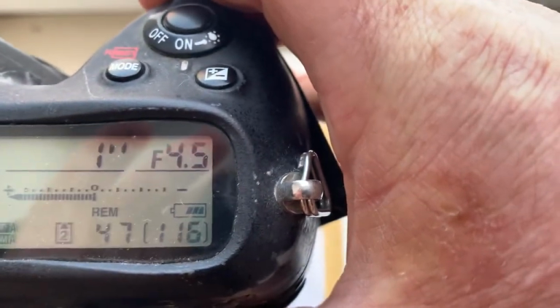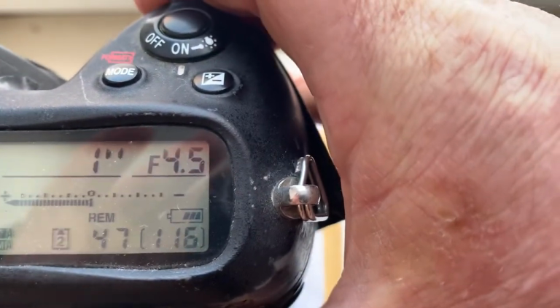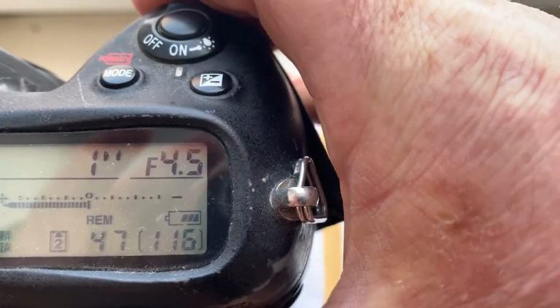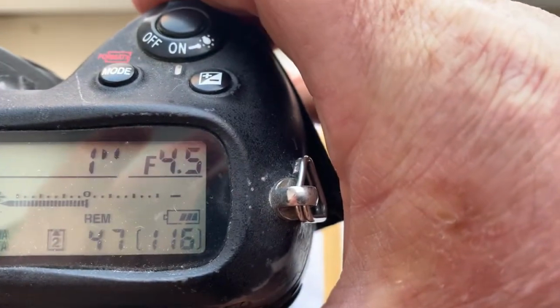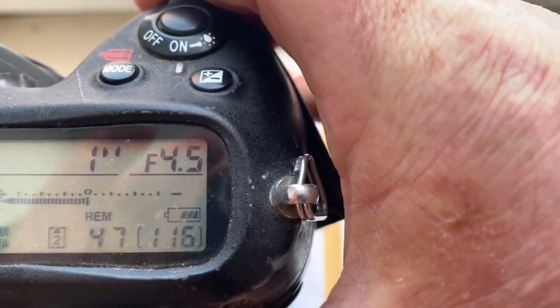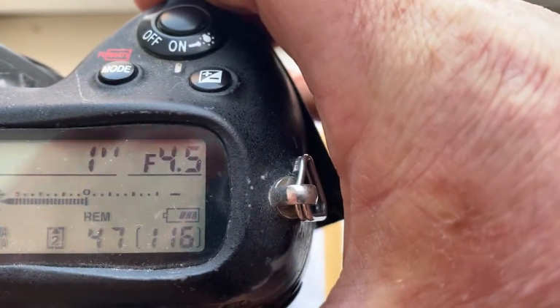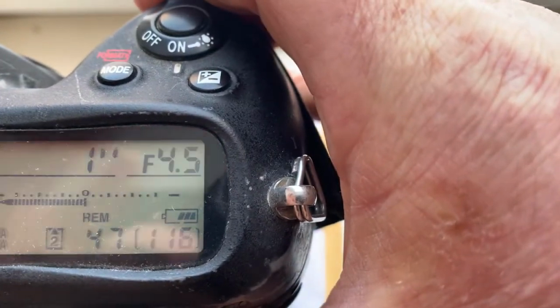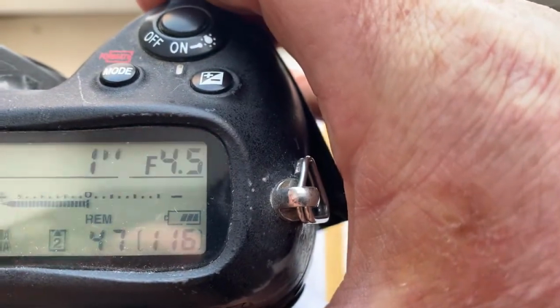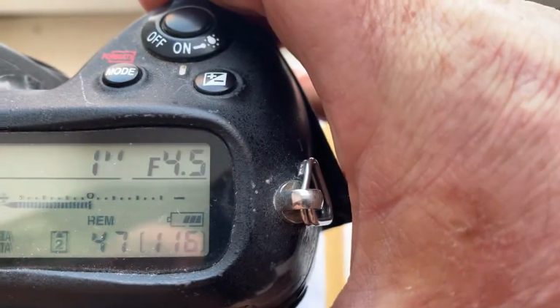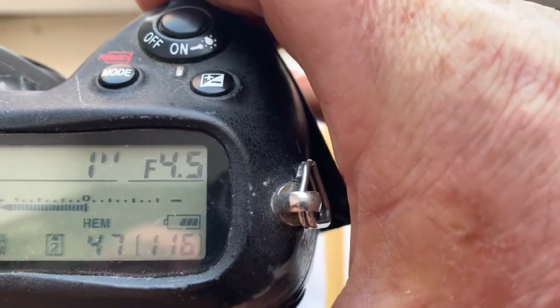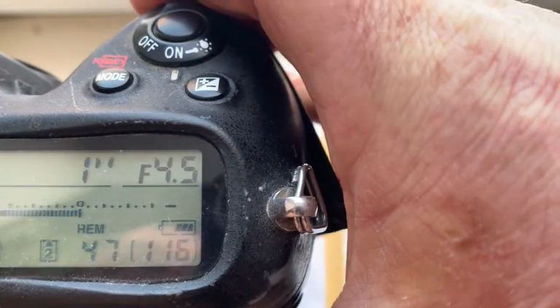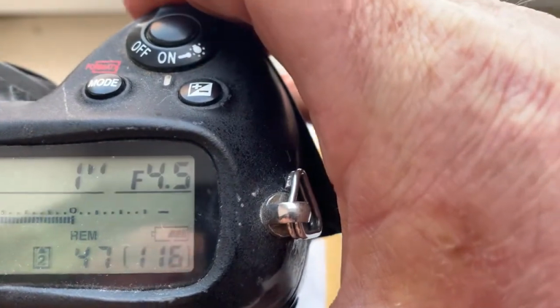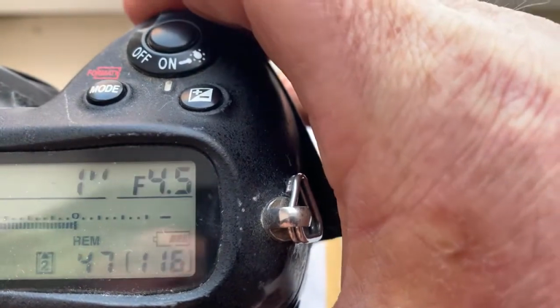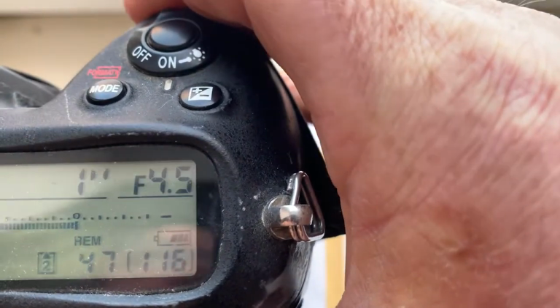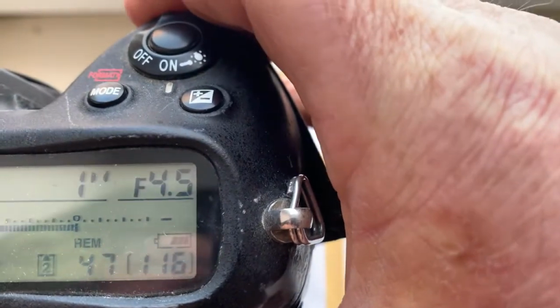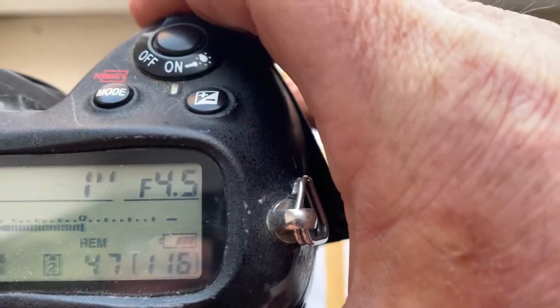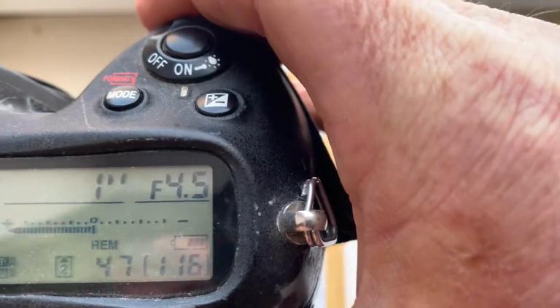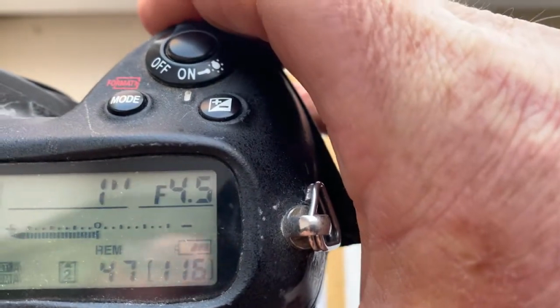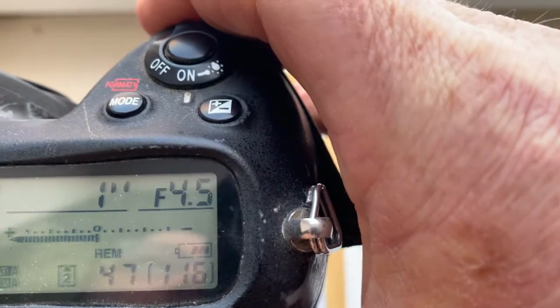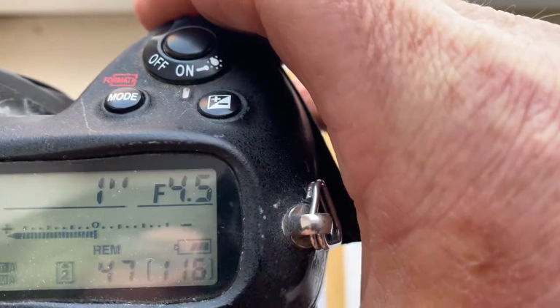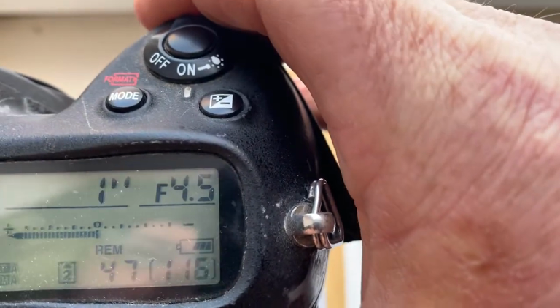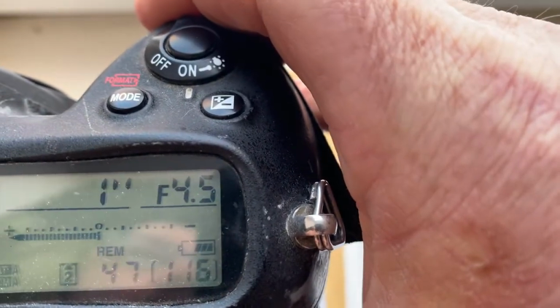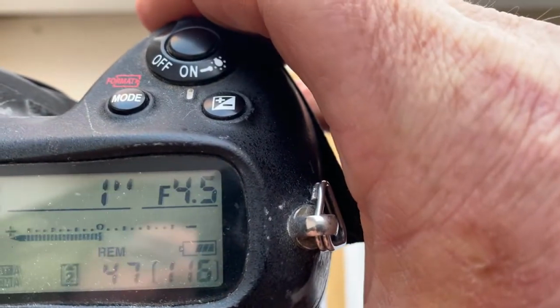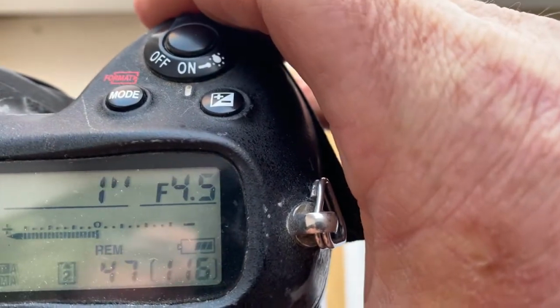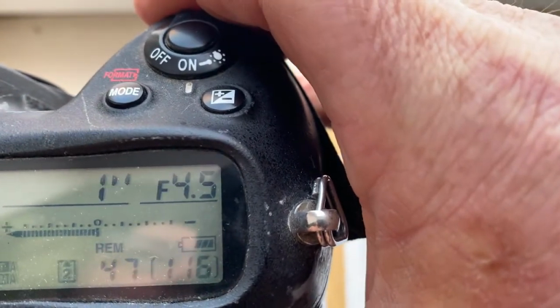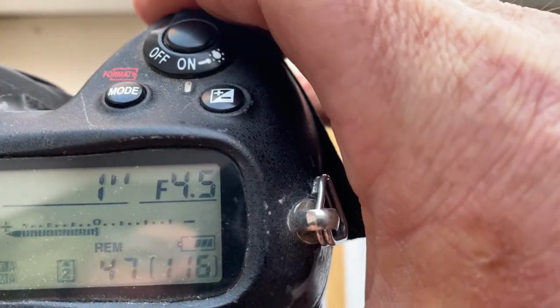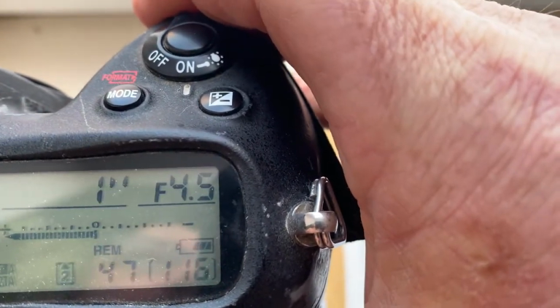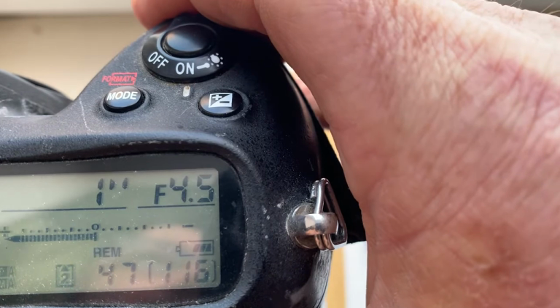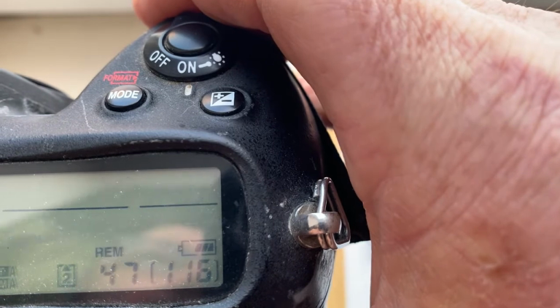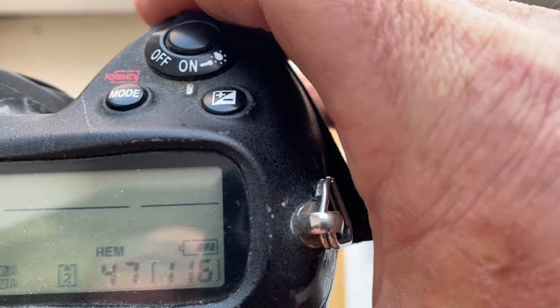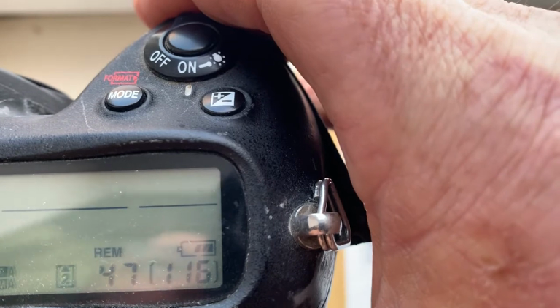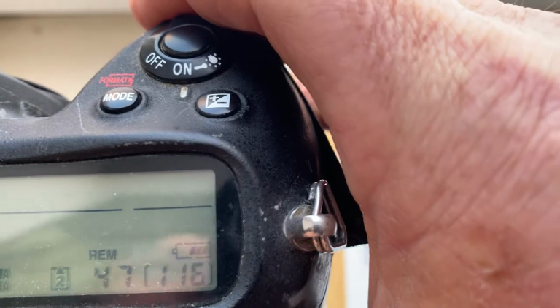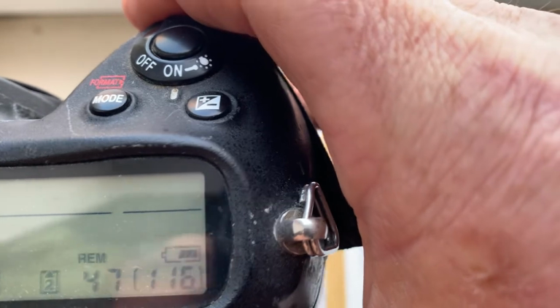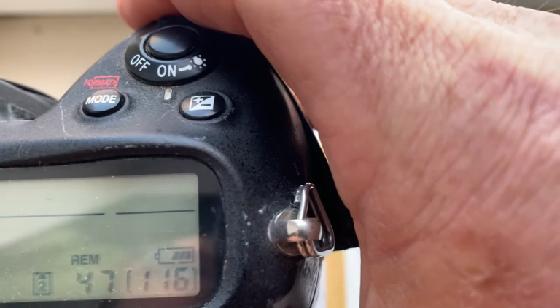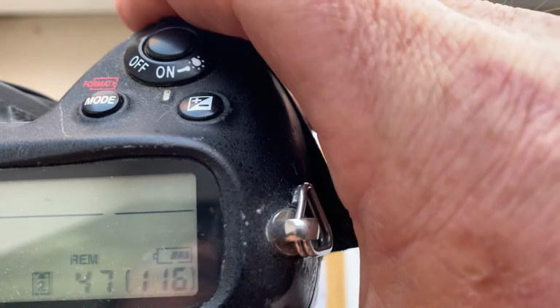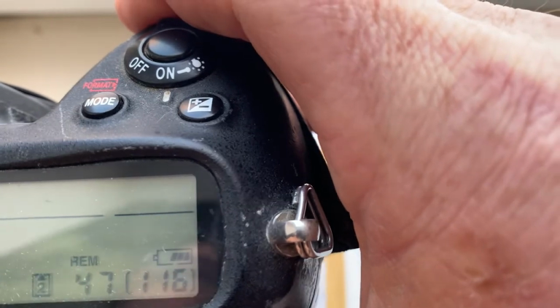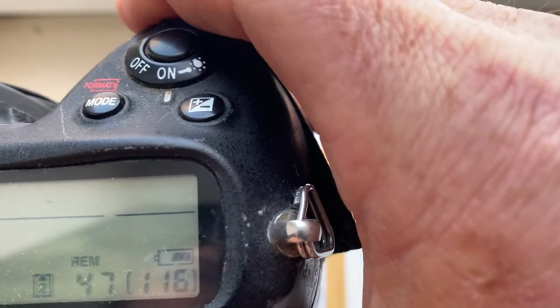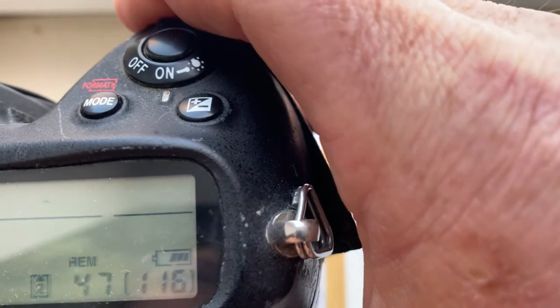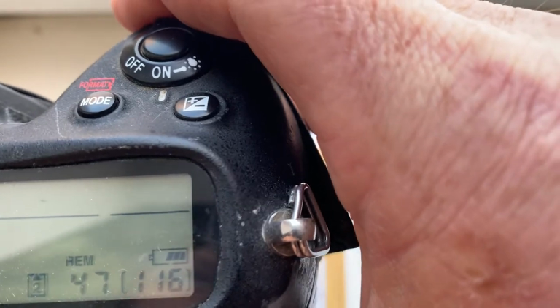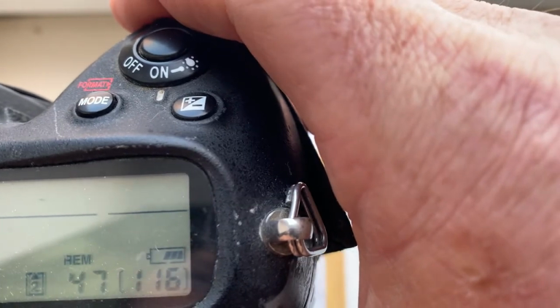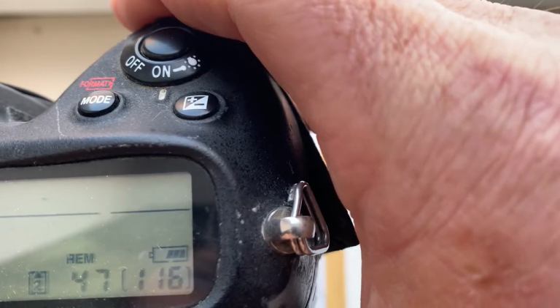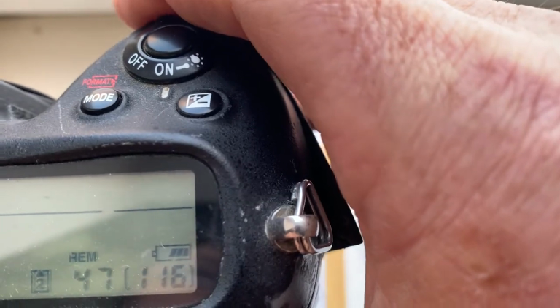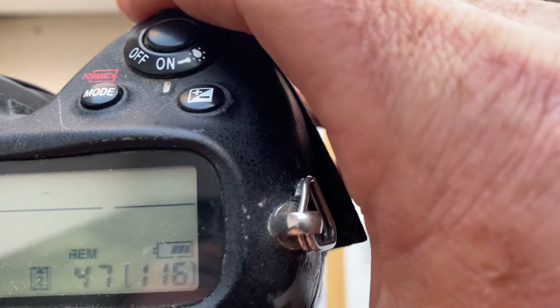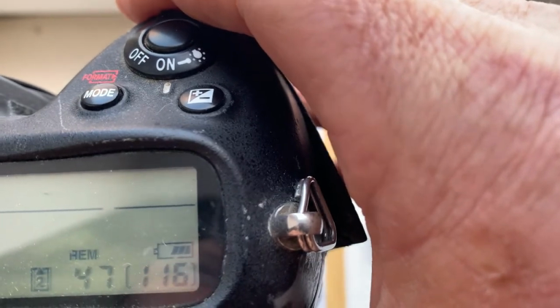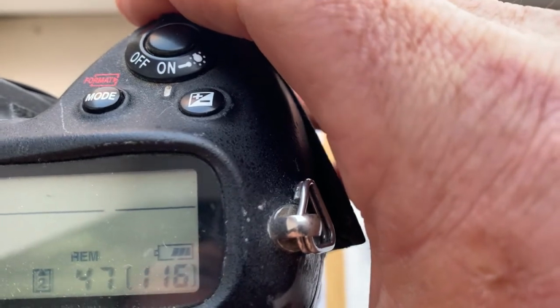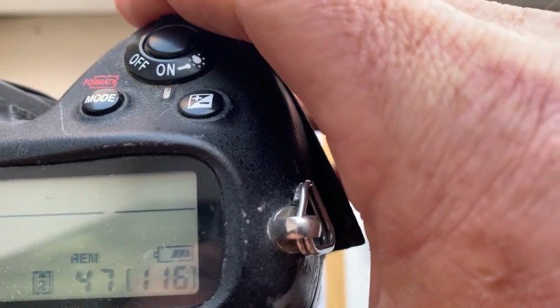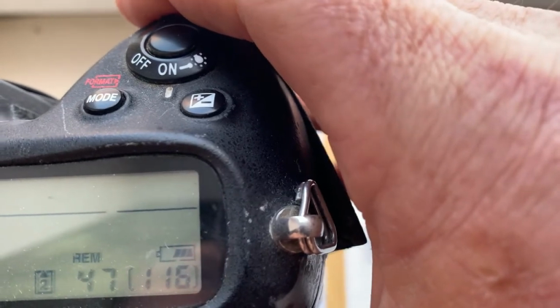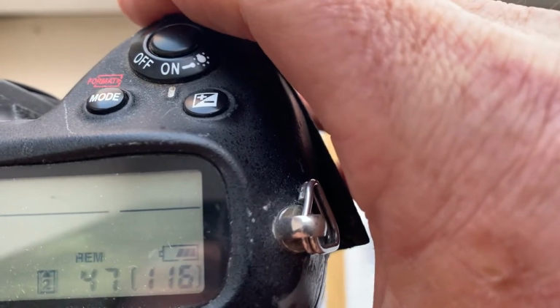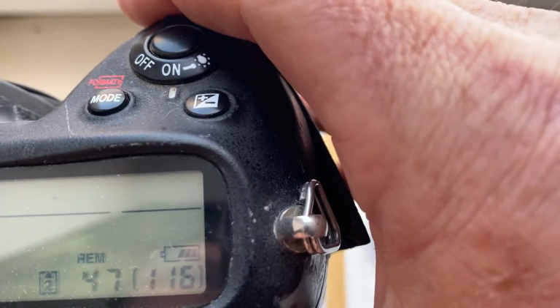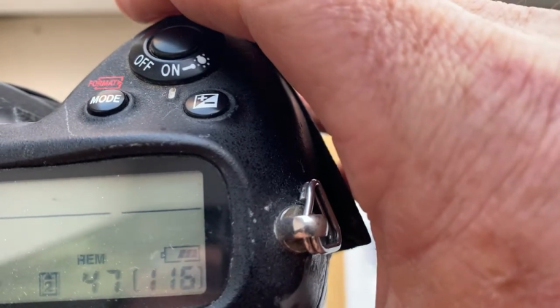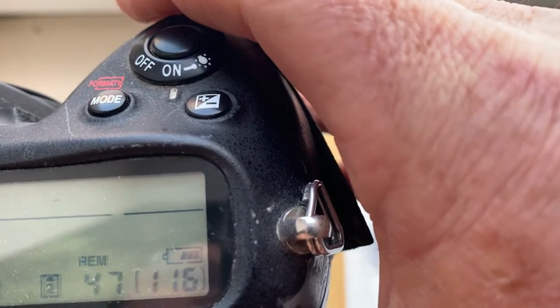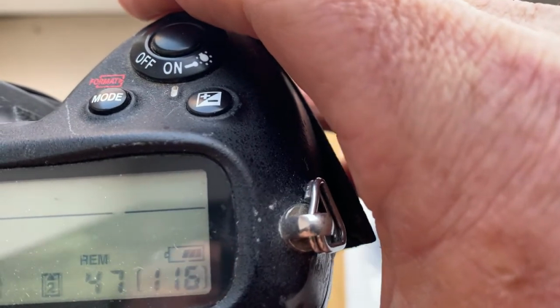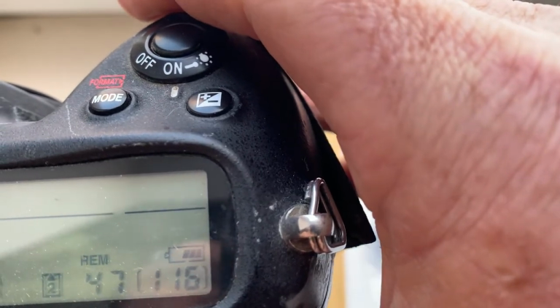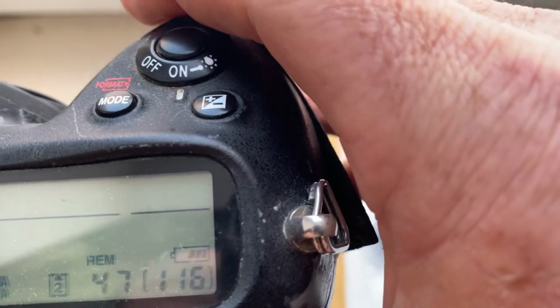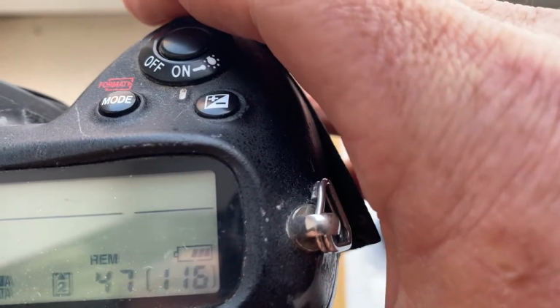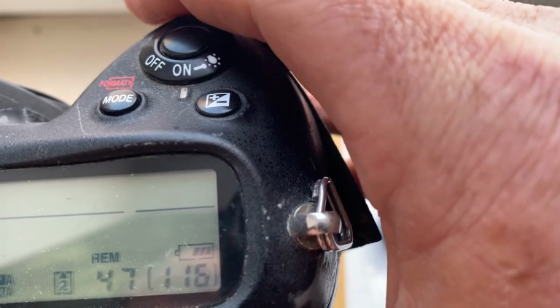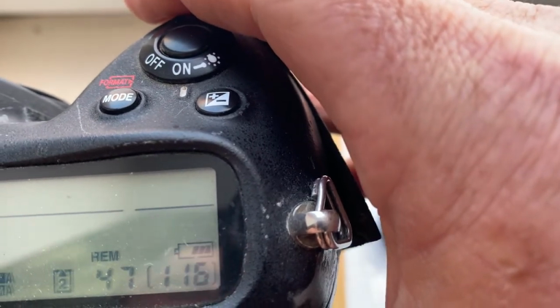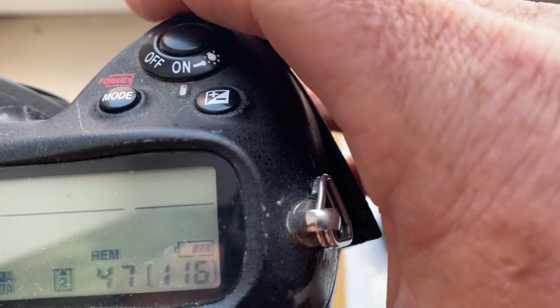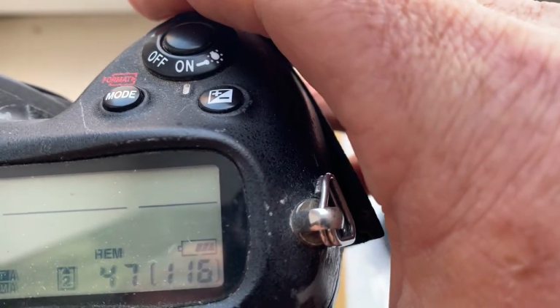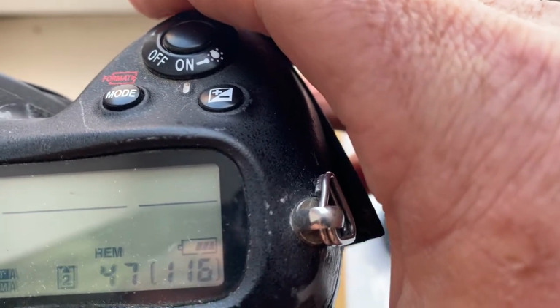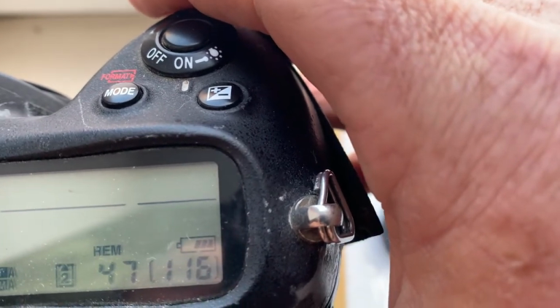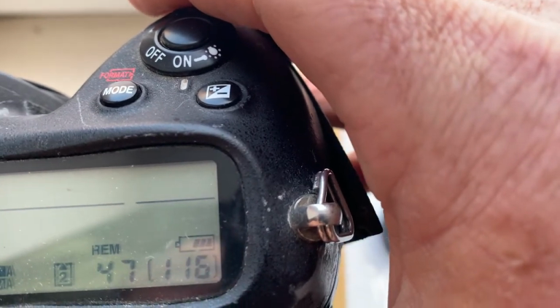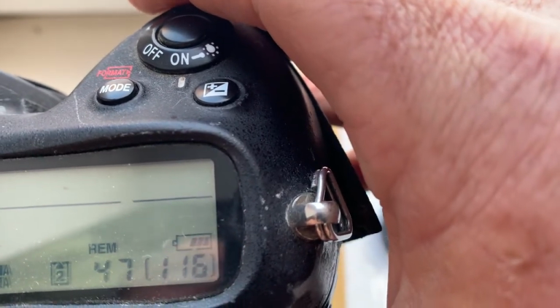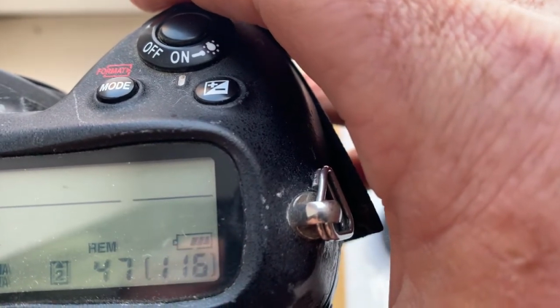You can always reprogram the chip from our programming instruction.